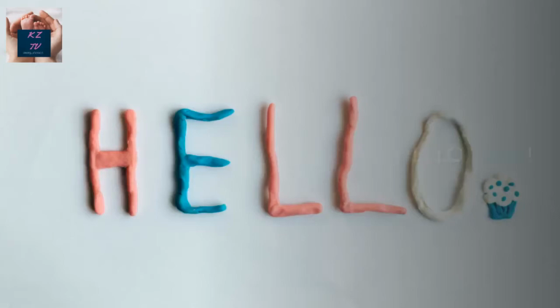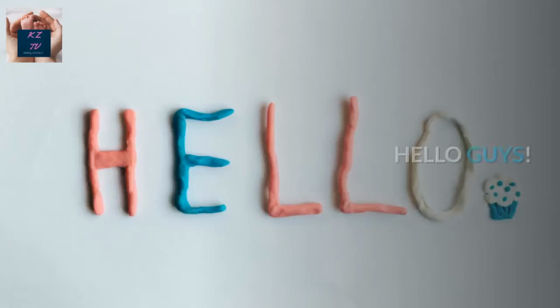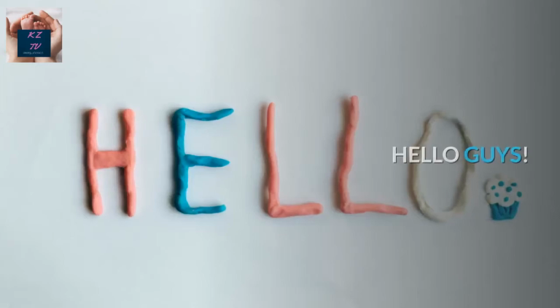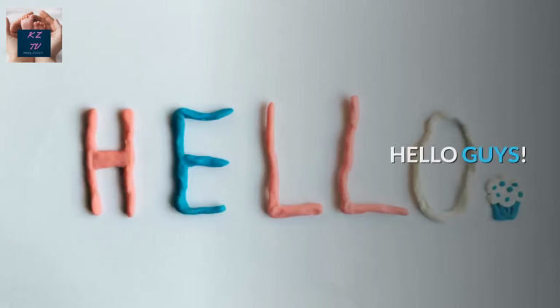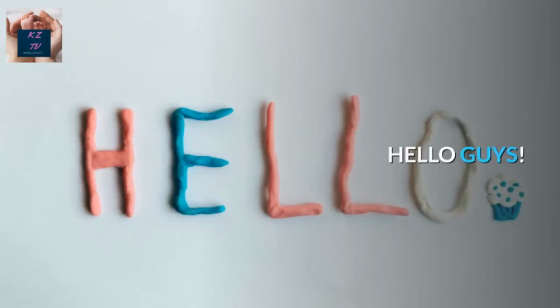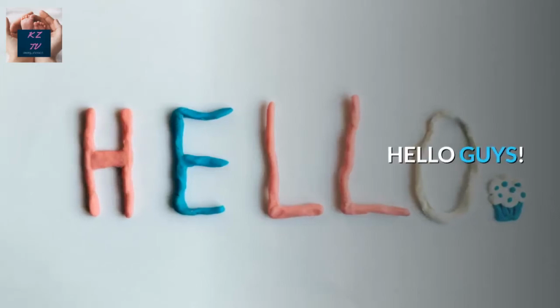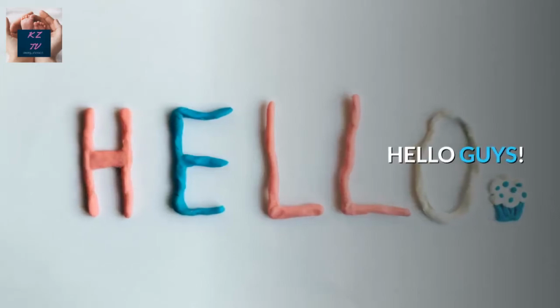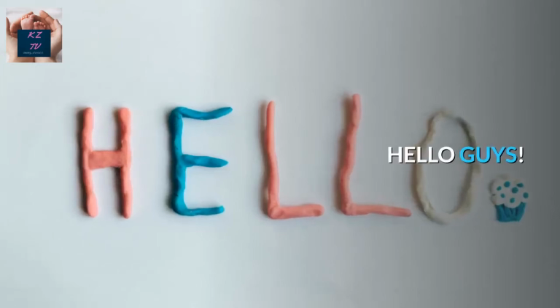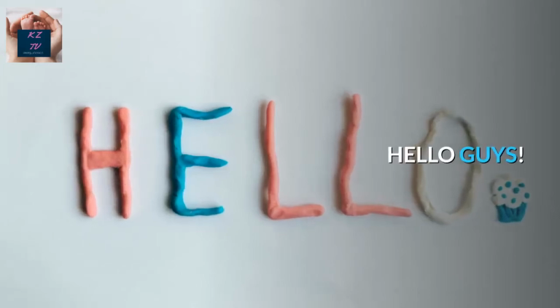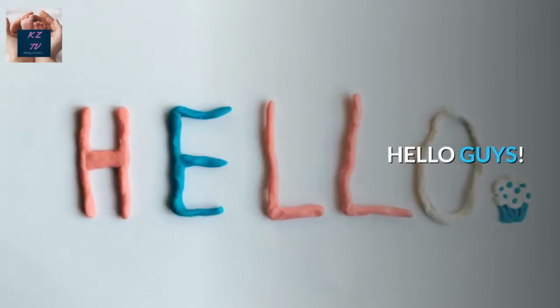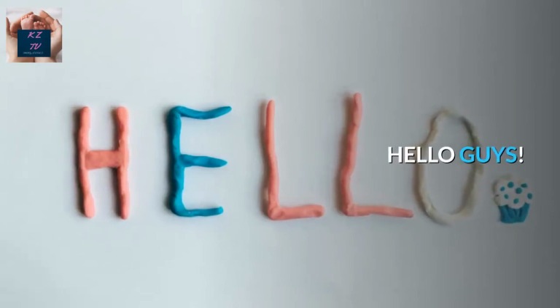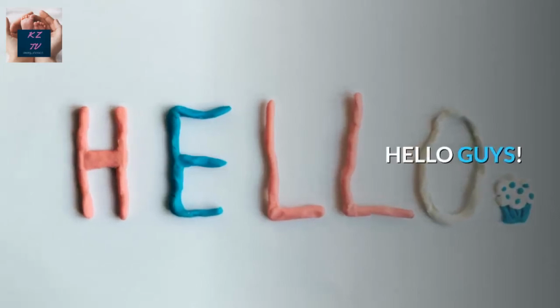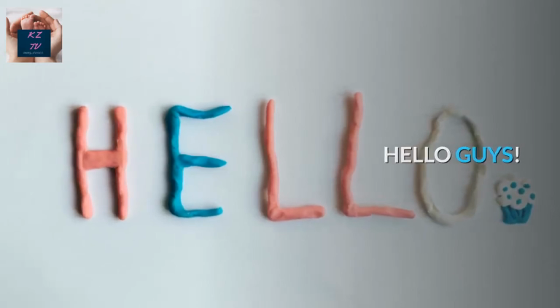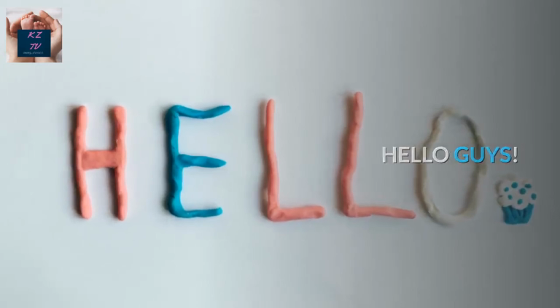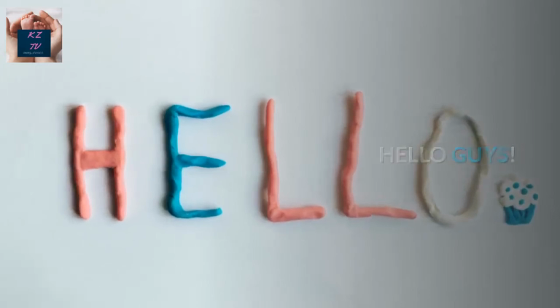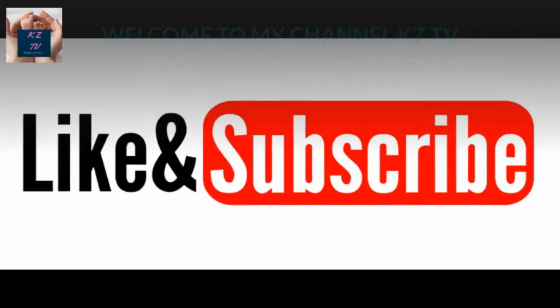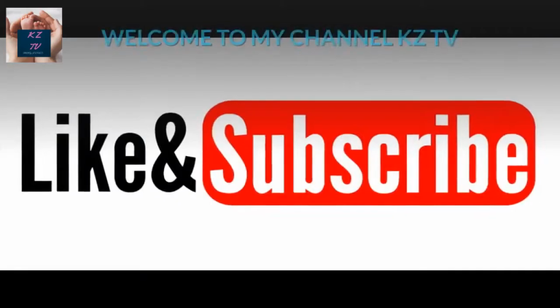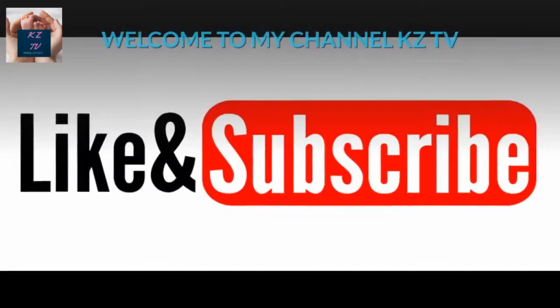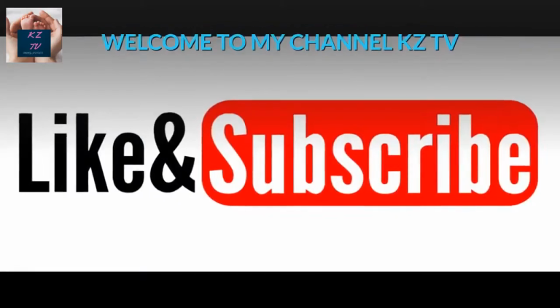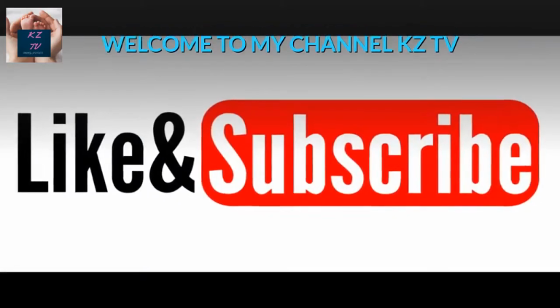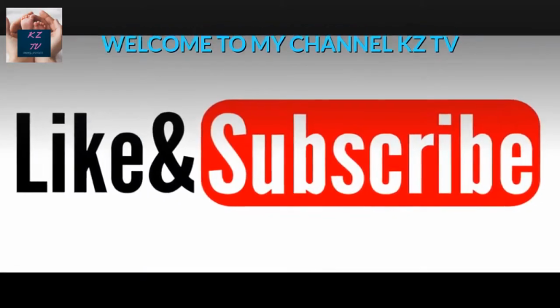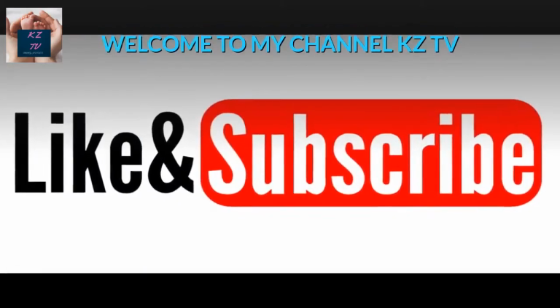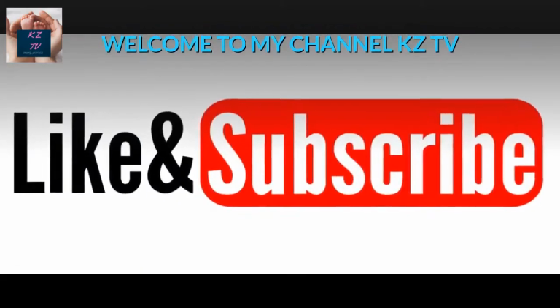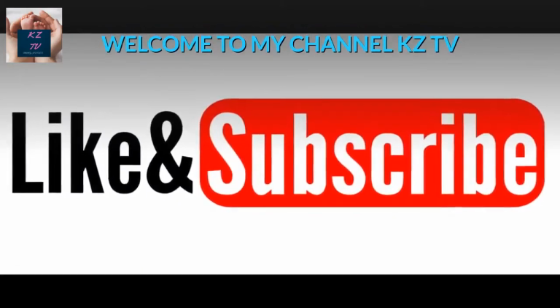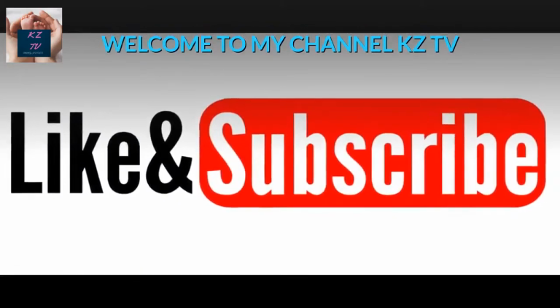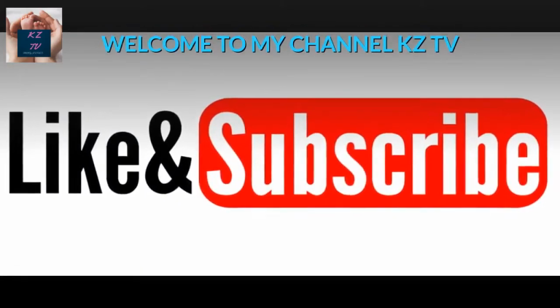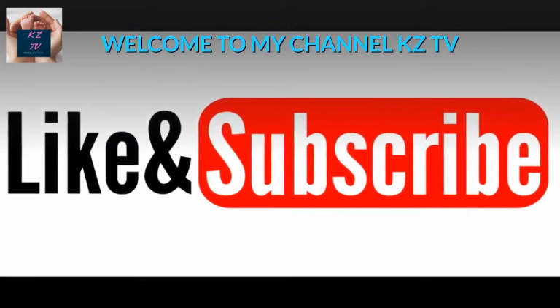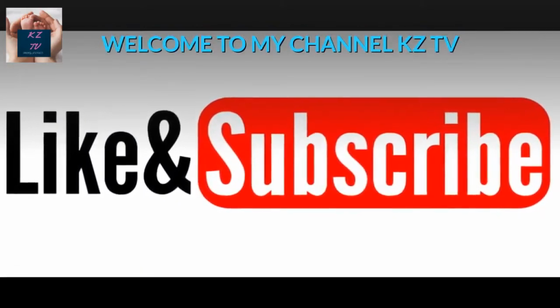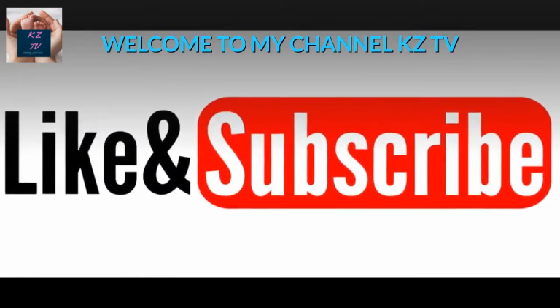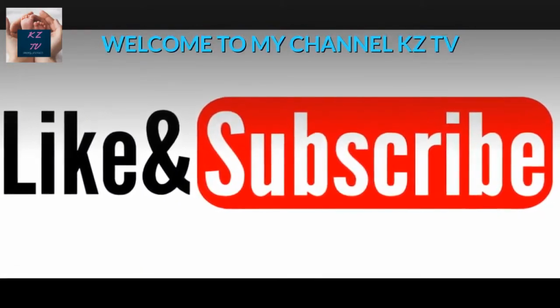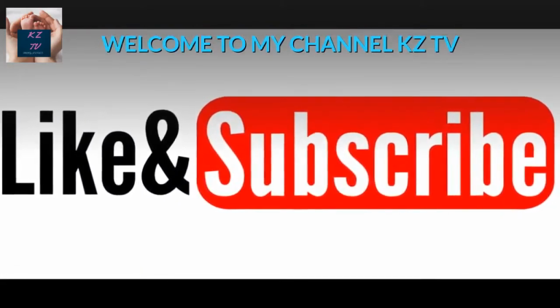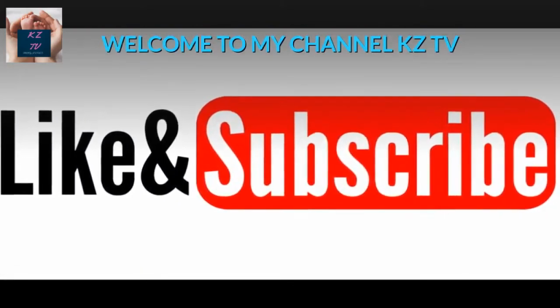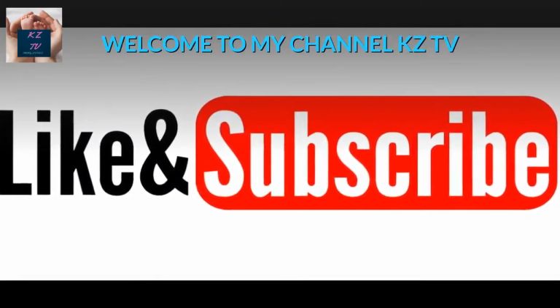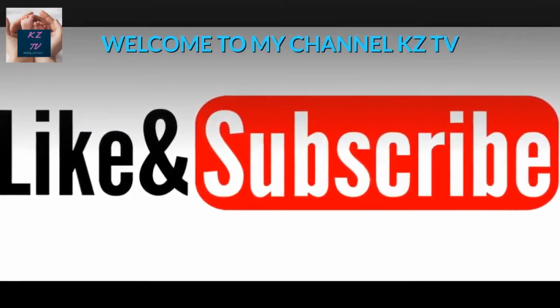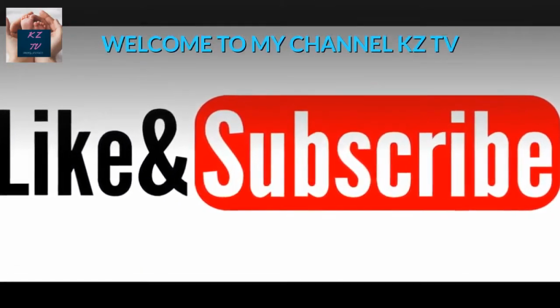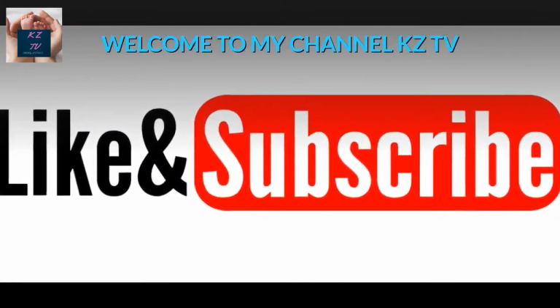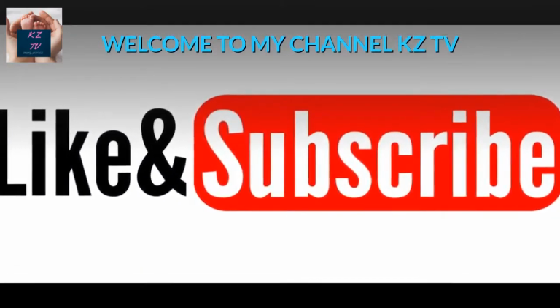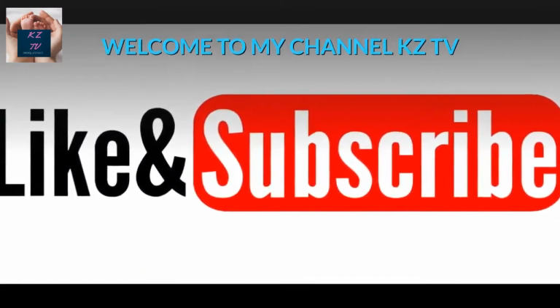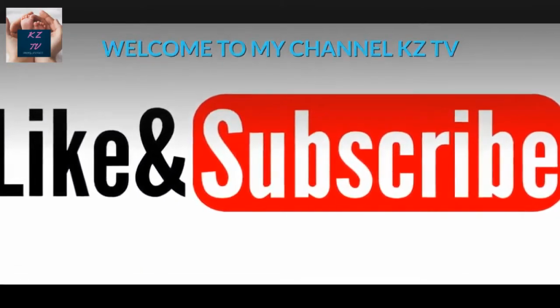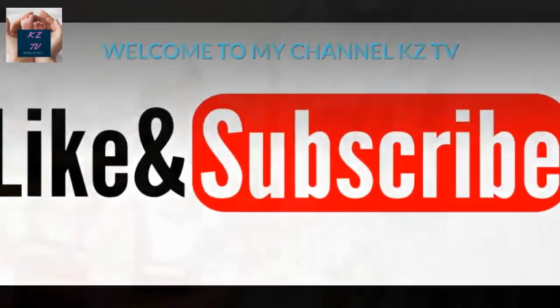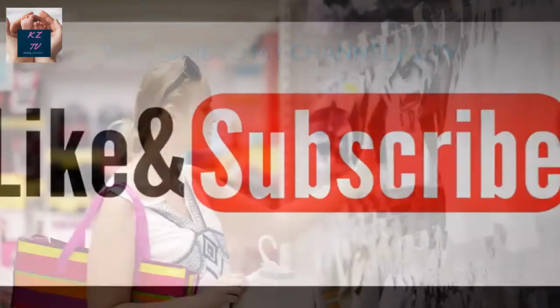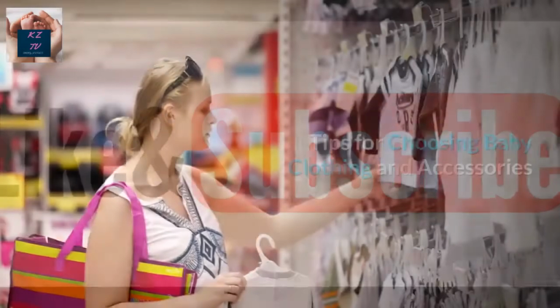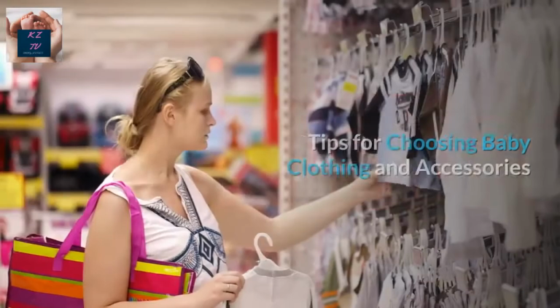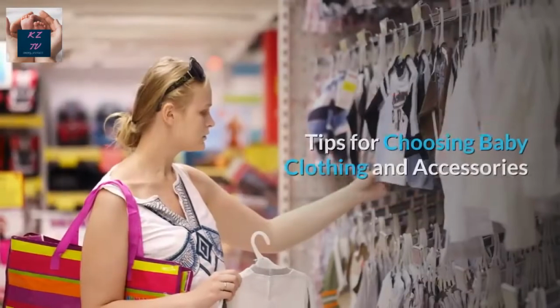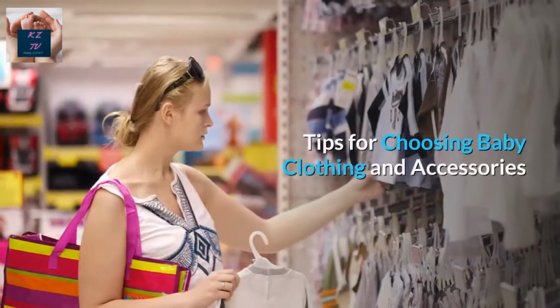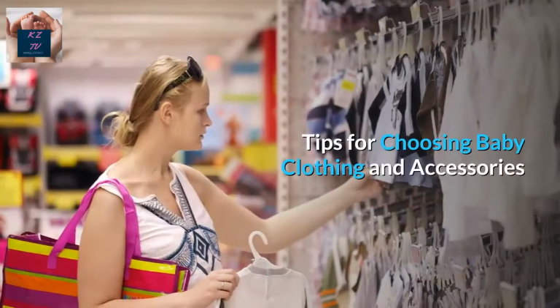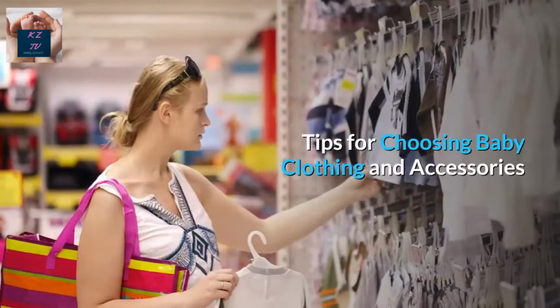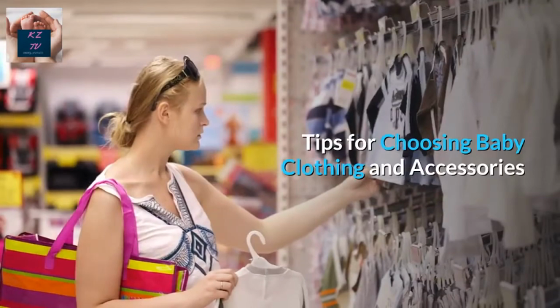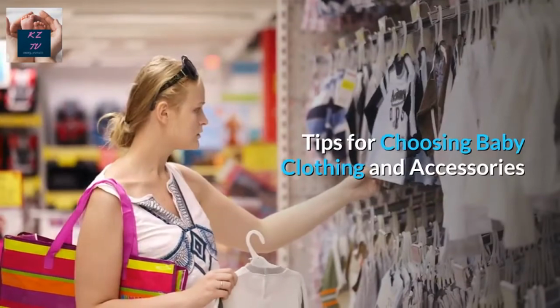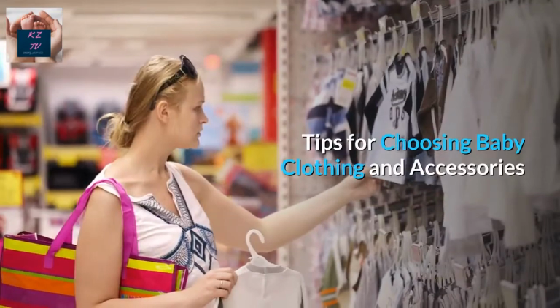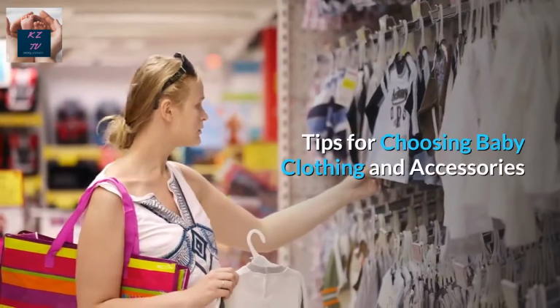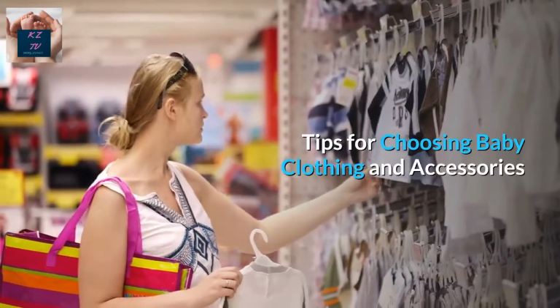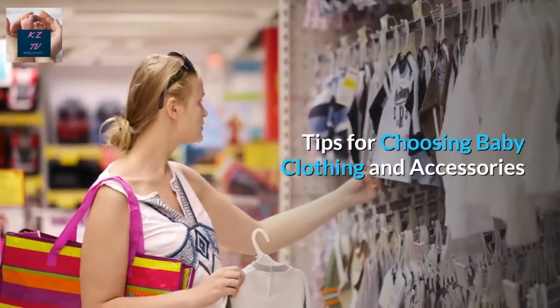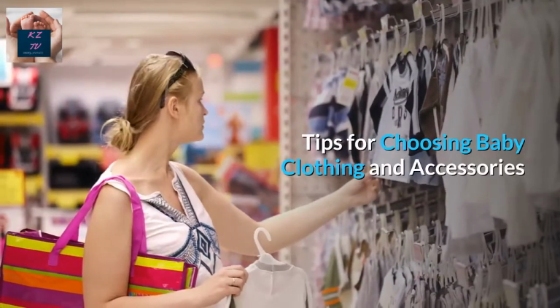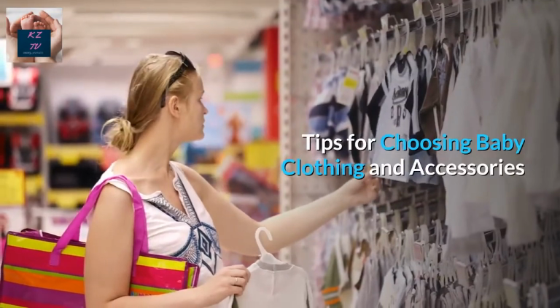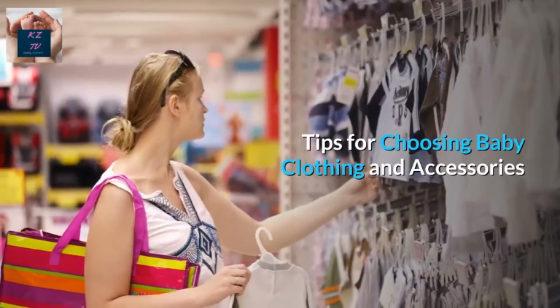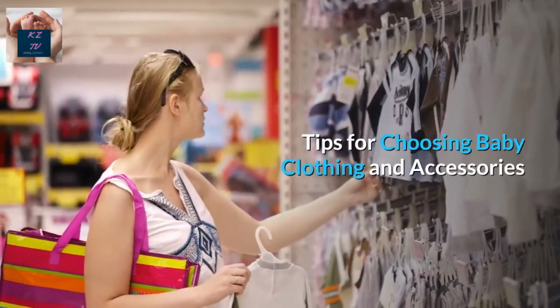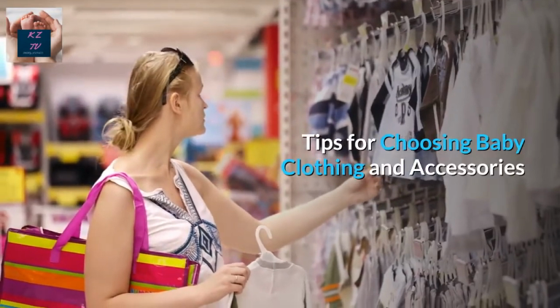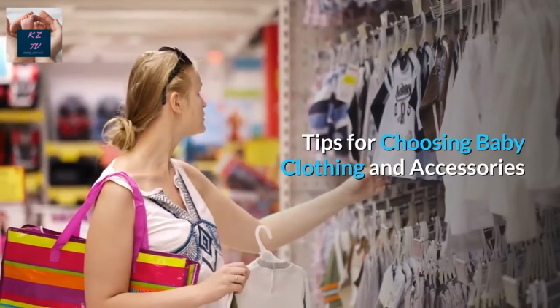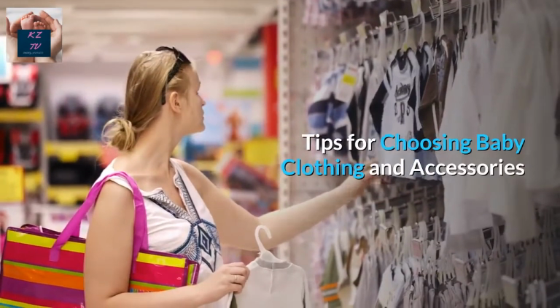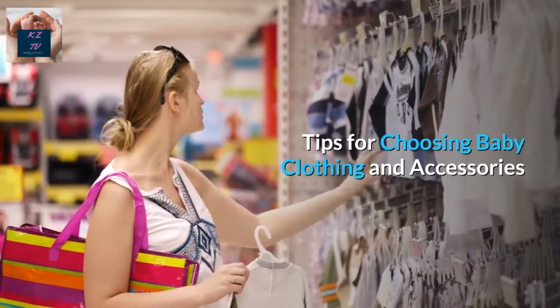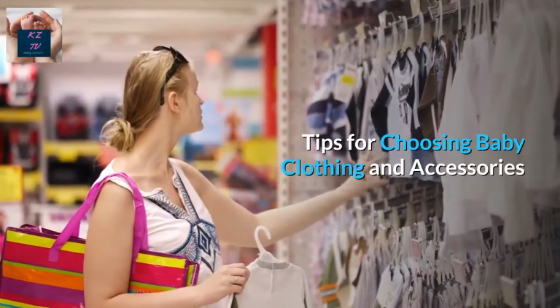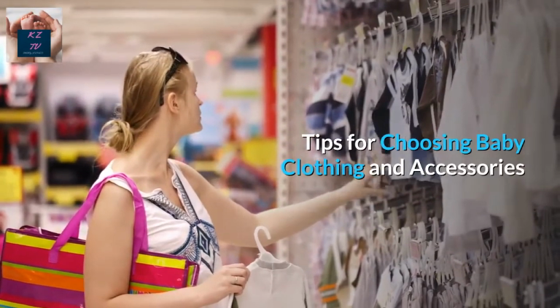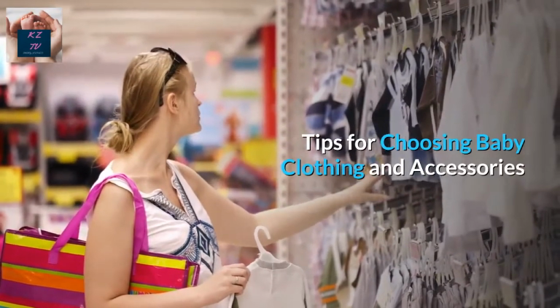Hello guys. Welcome to my channel KZTV. Tips for Choosing Baby Clothing and Accessories.